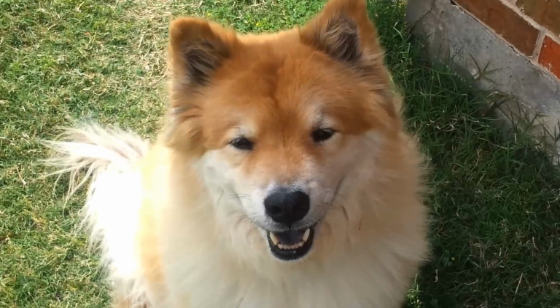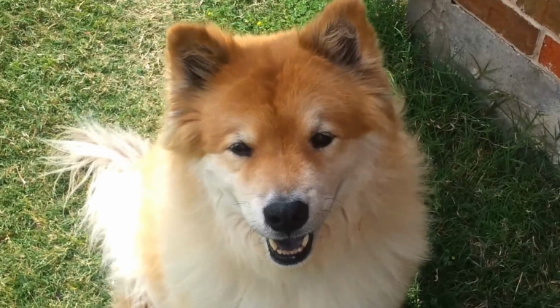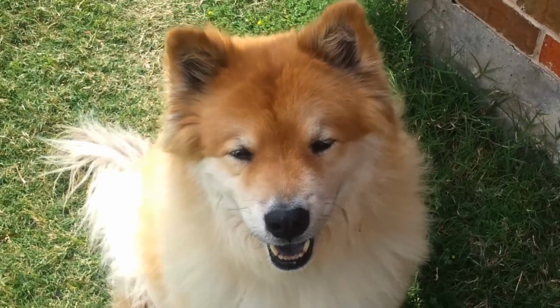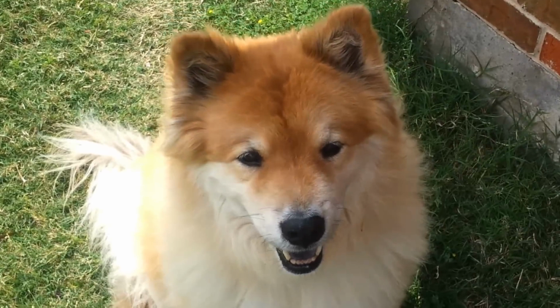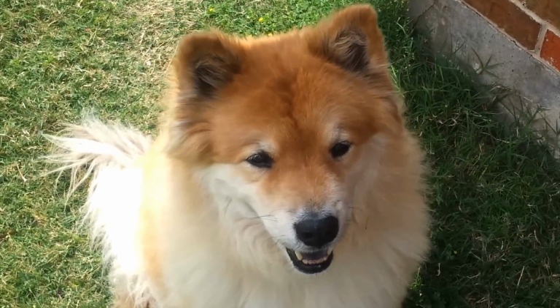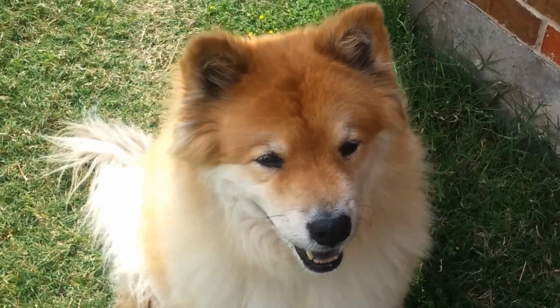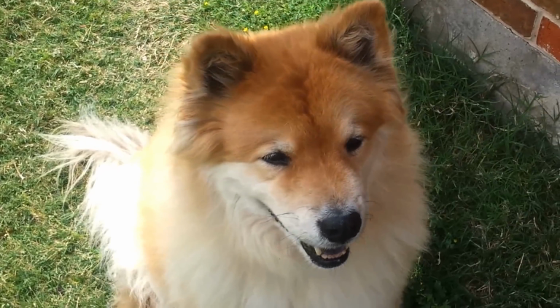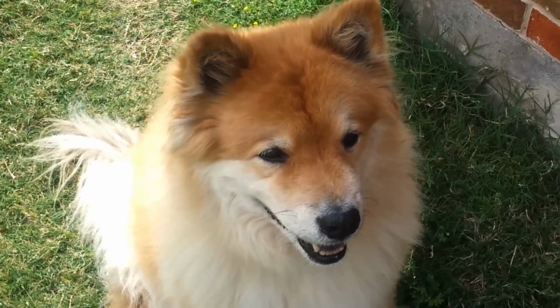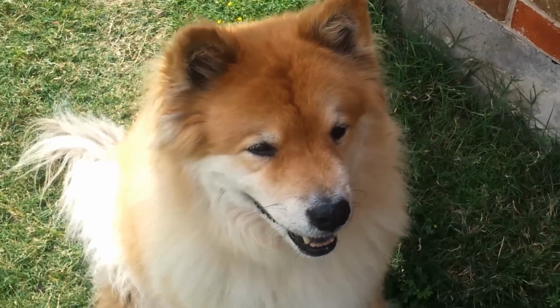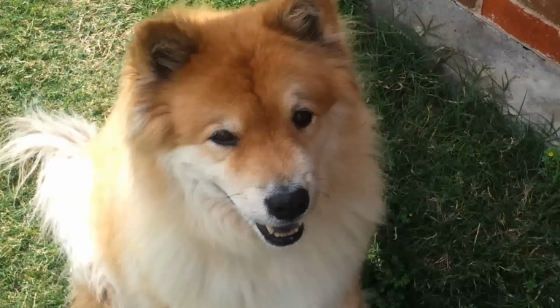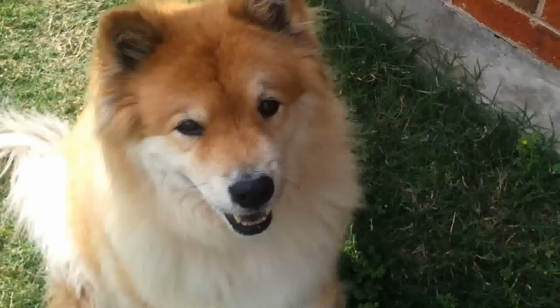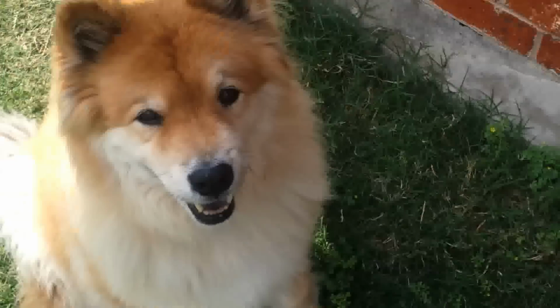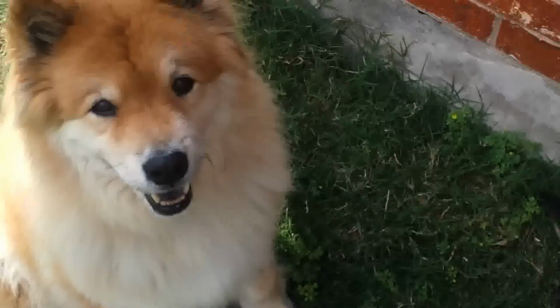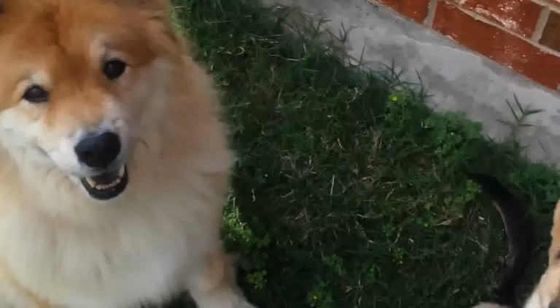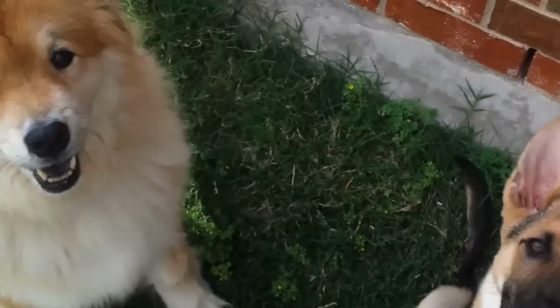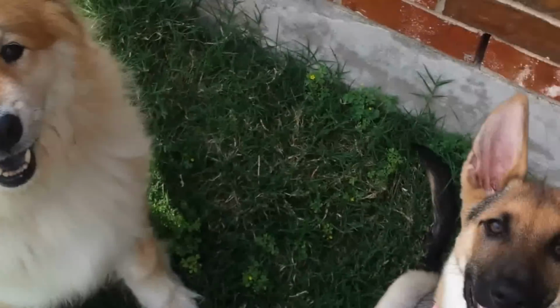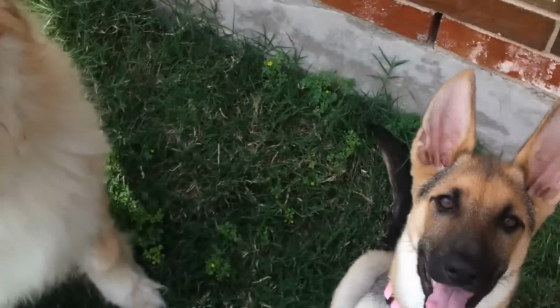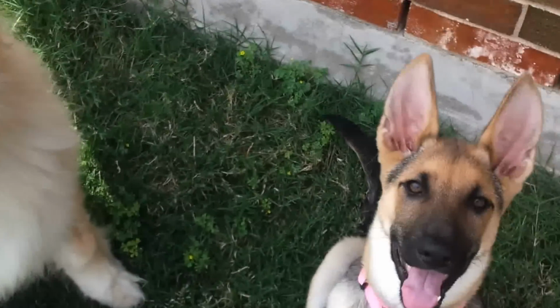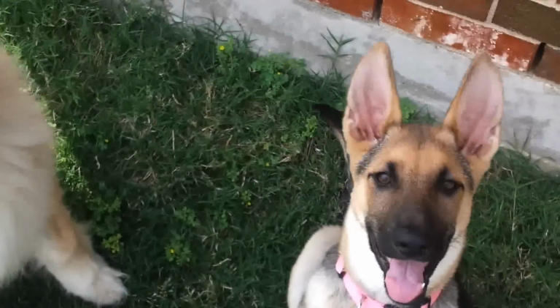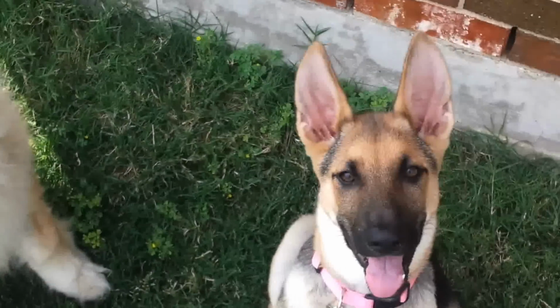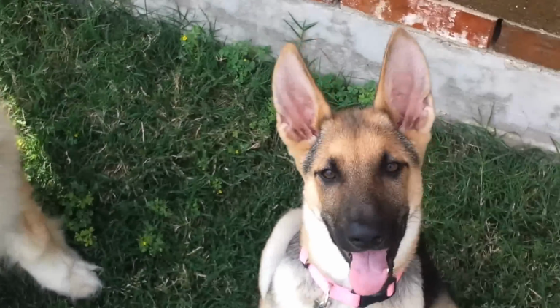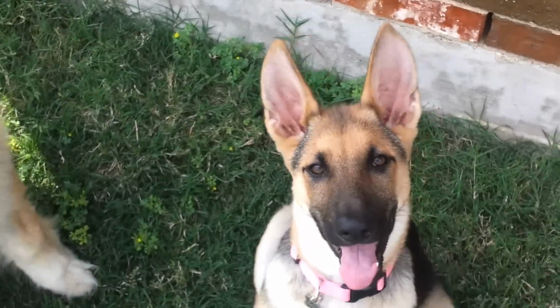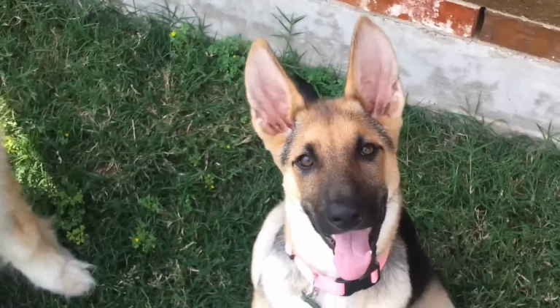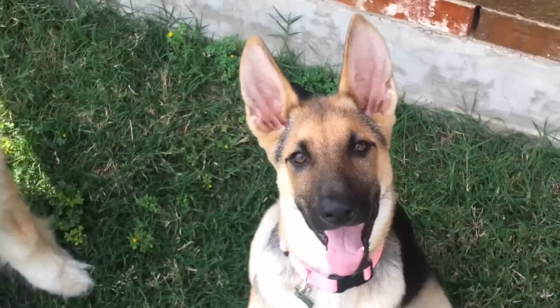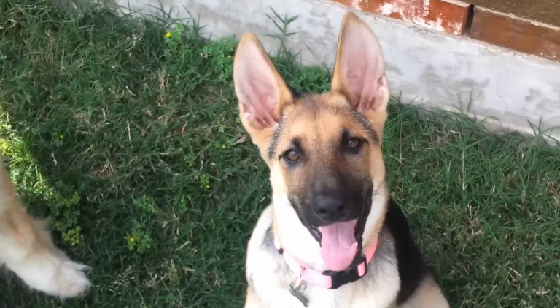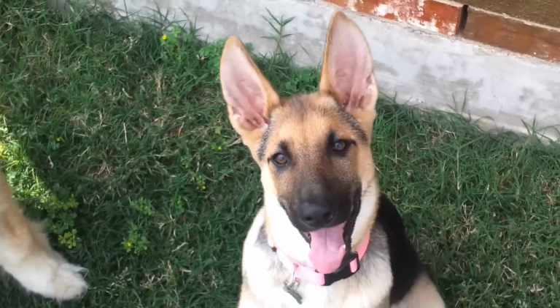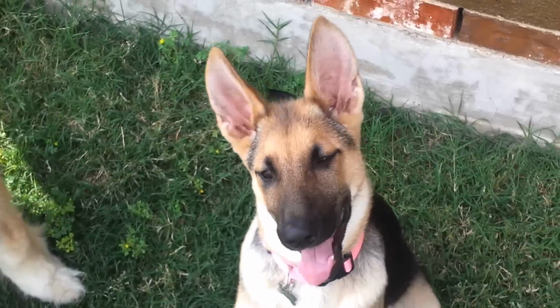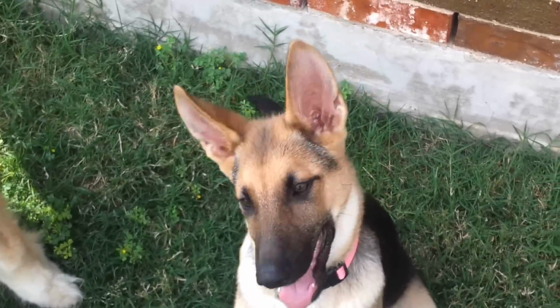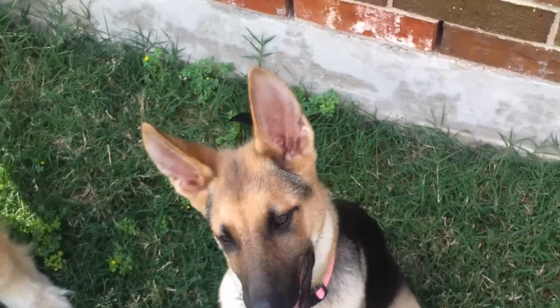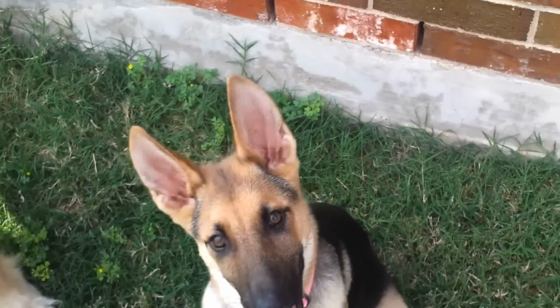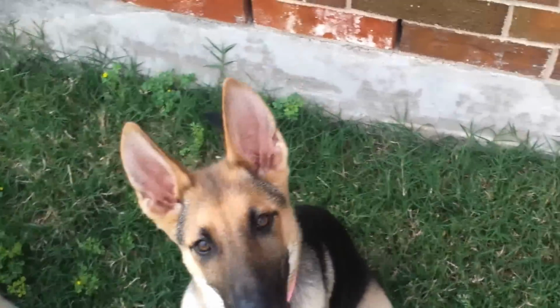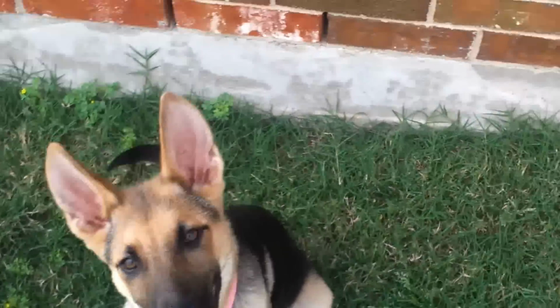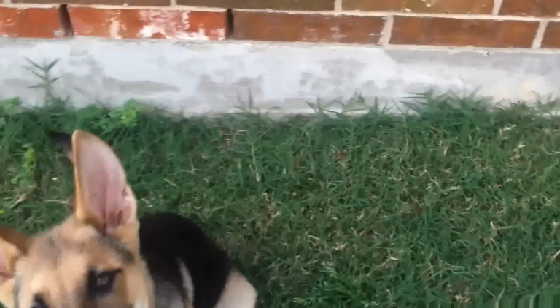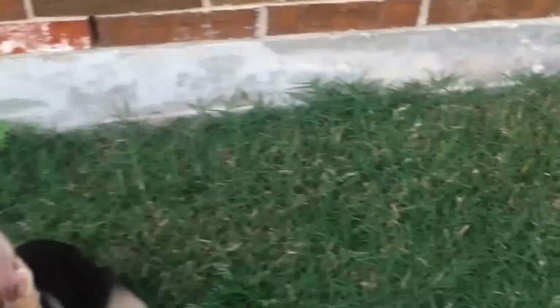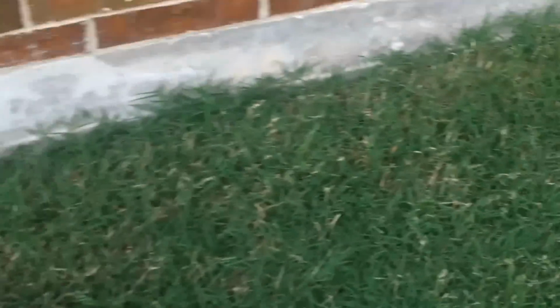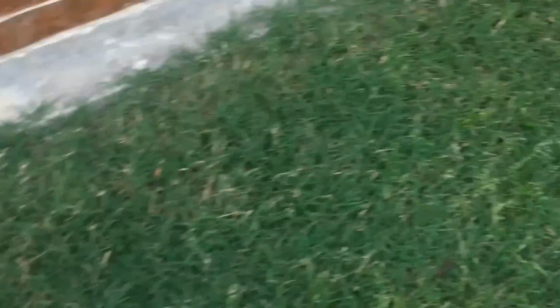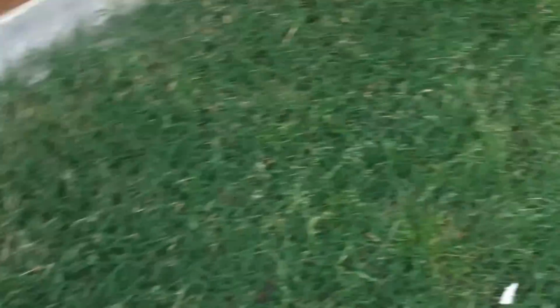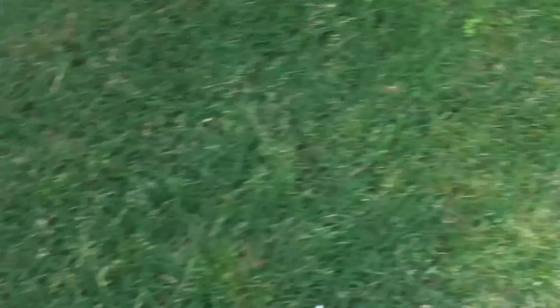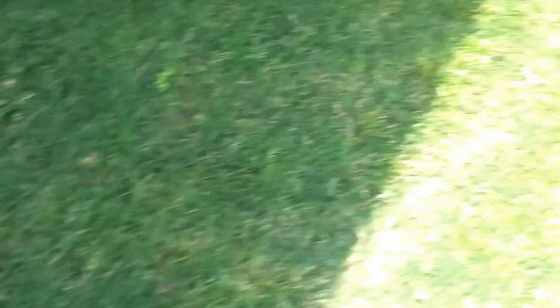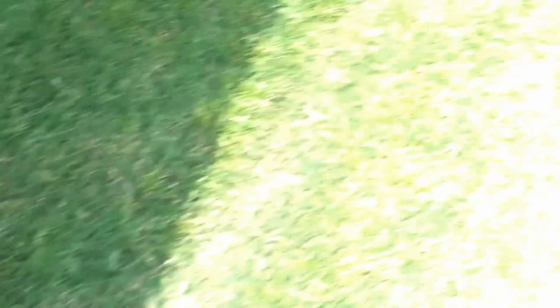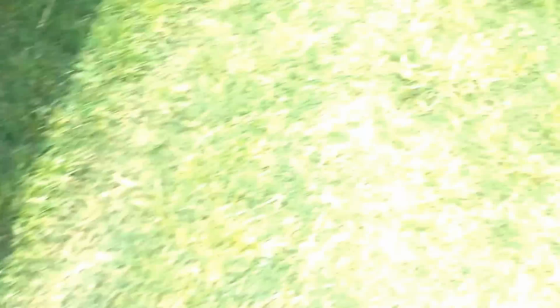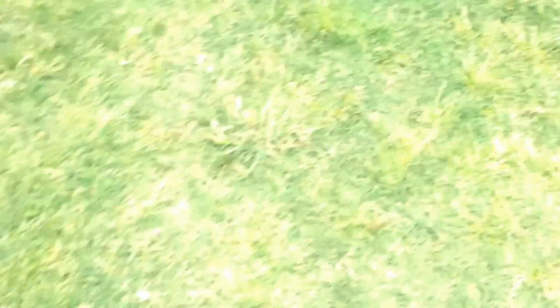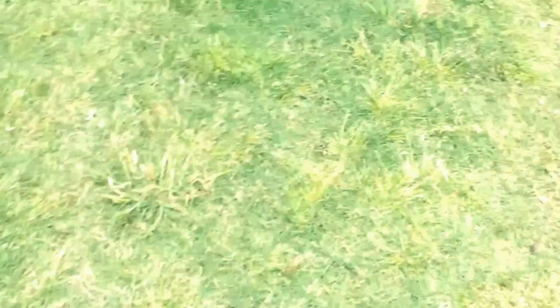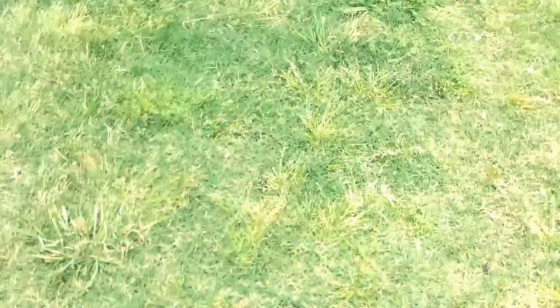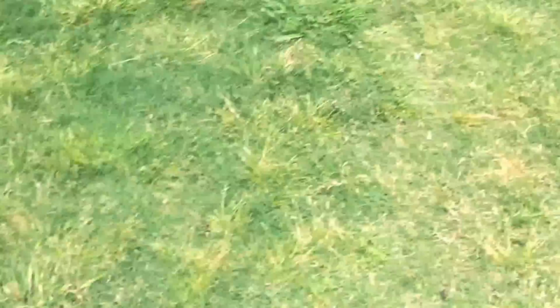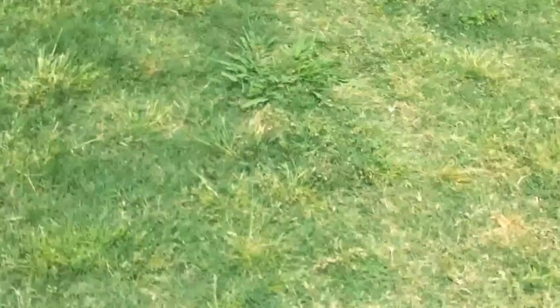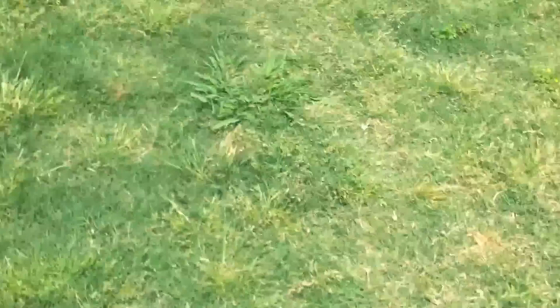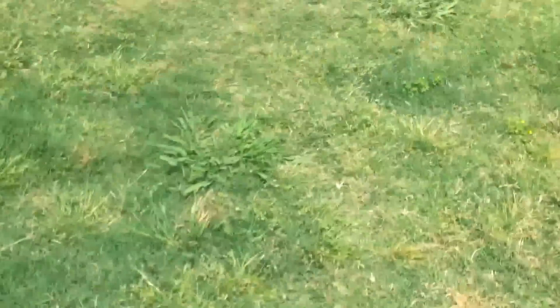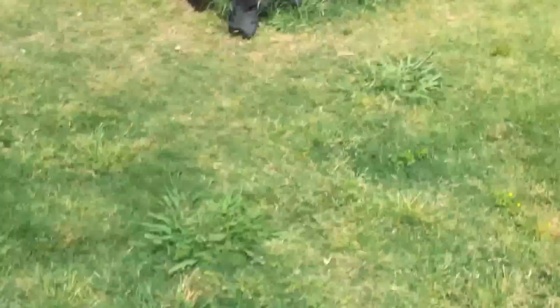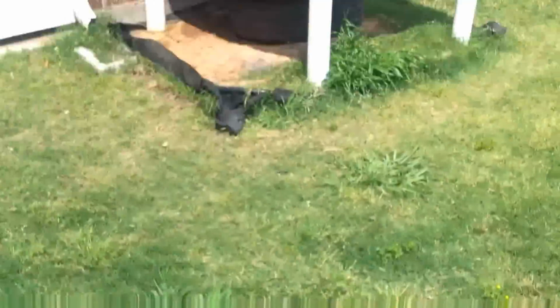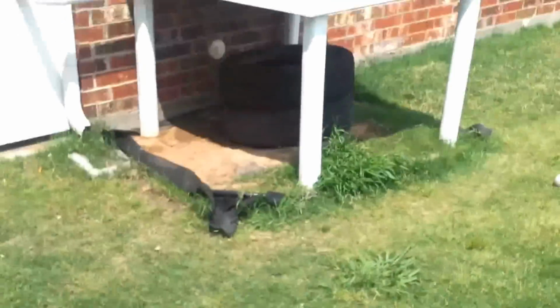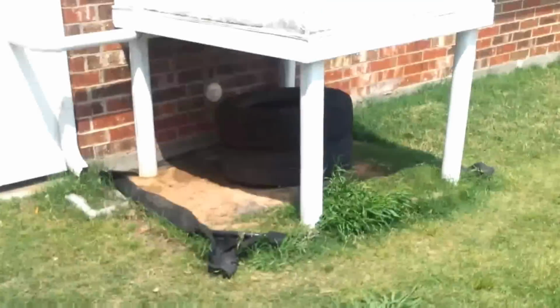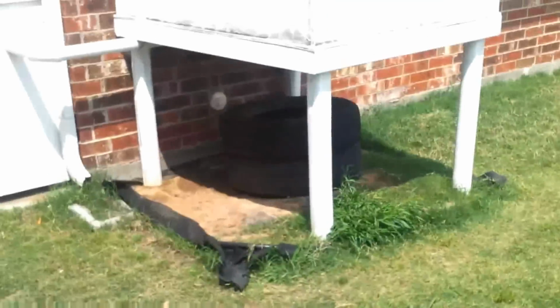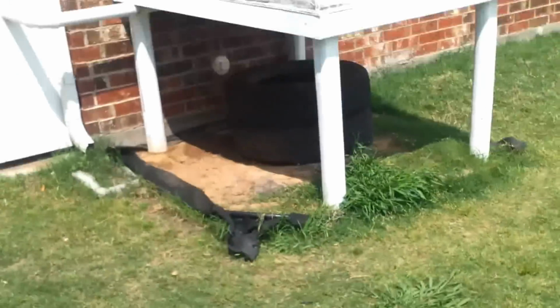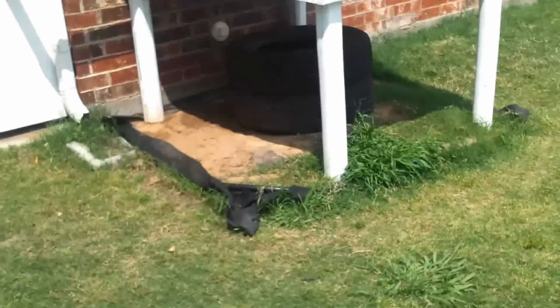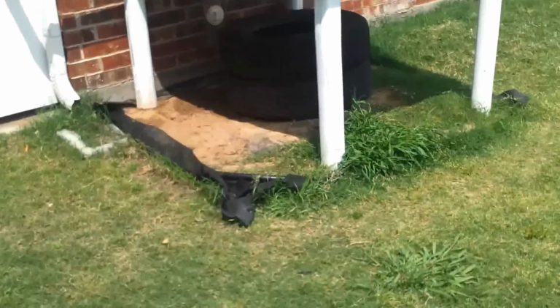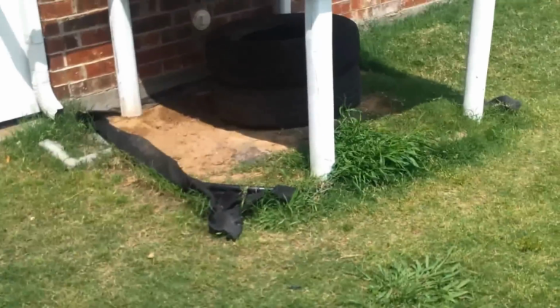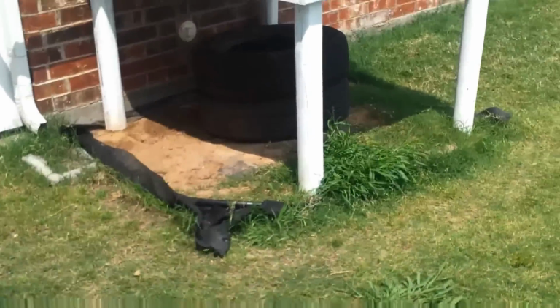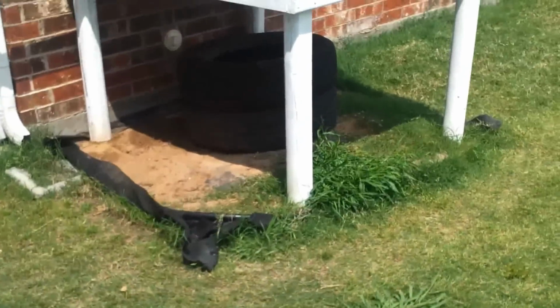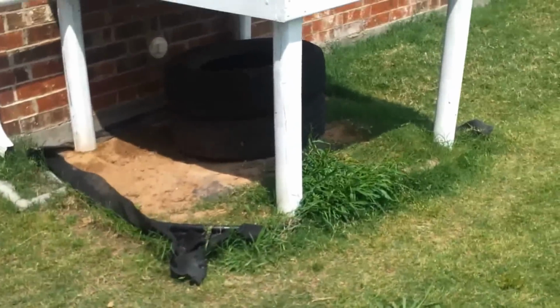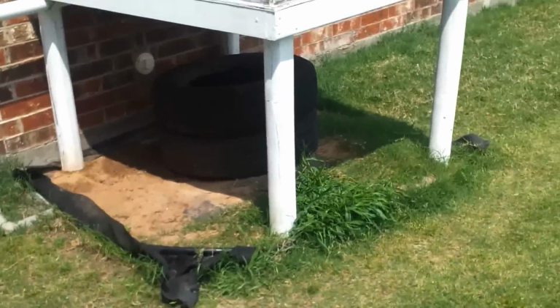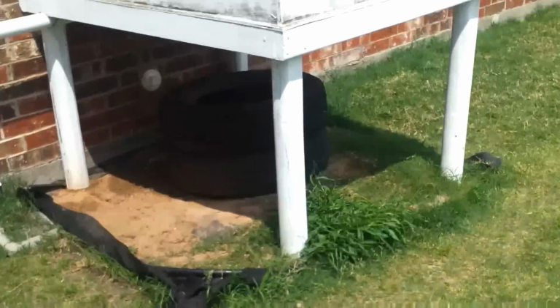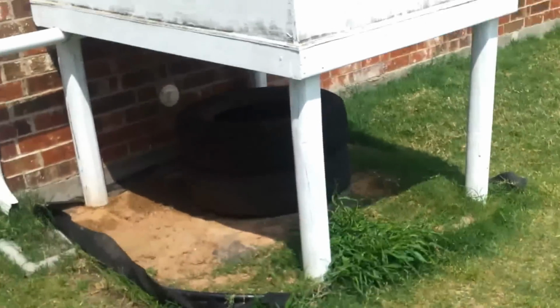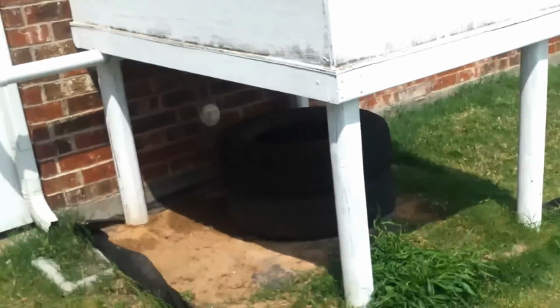Hey everybody, this is the latest update on my aquaponics system. That was Chakotay and Trinity.